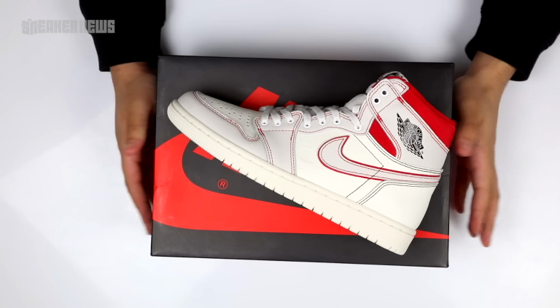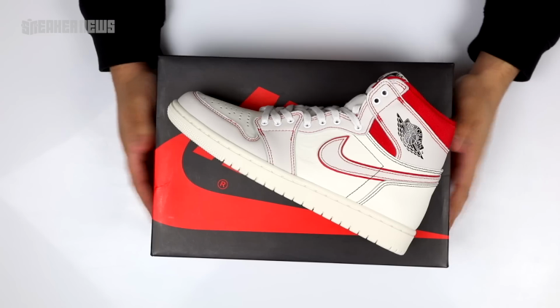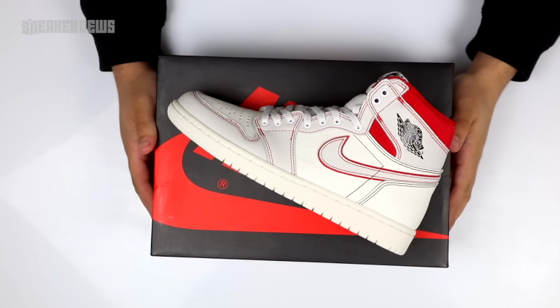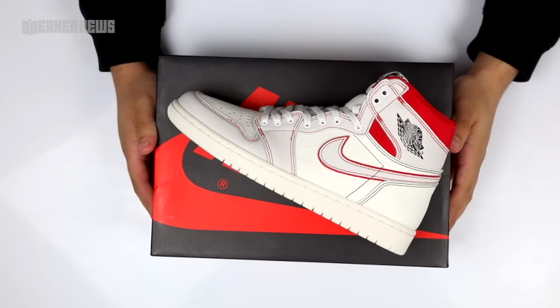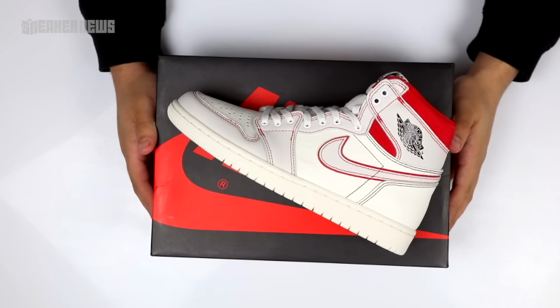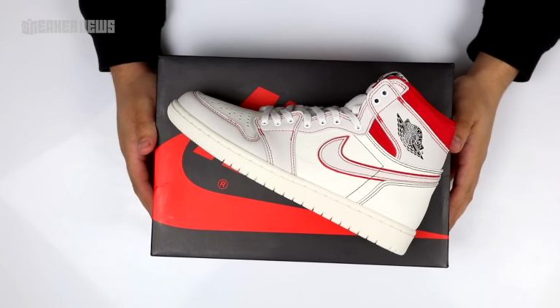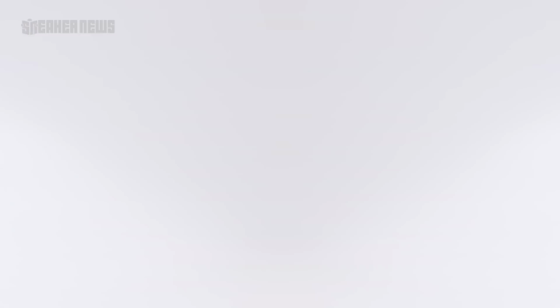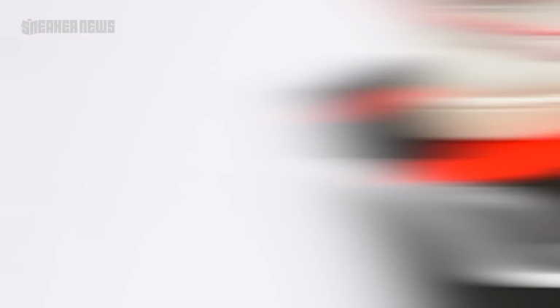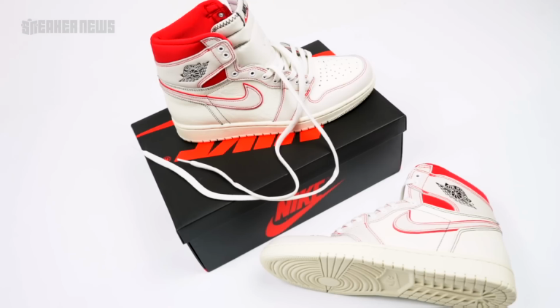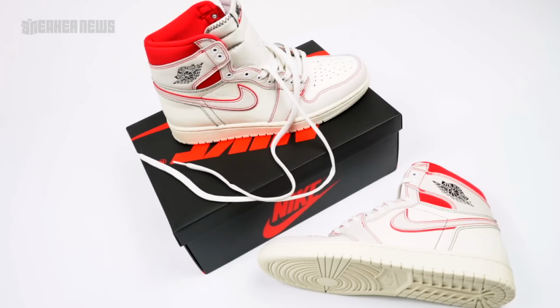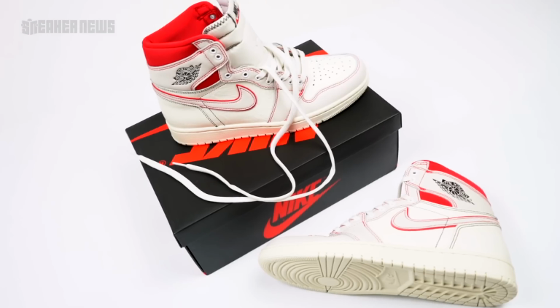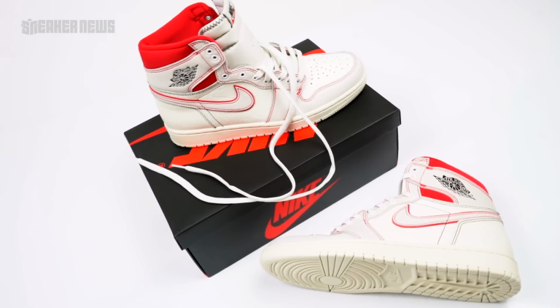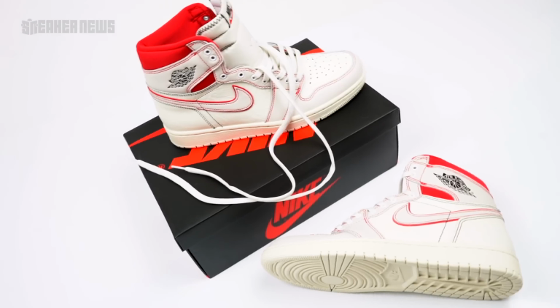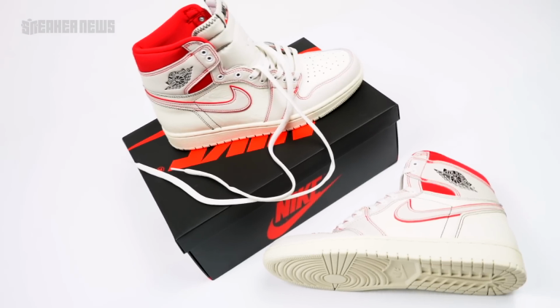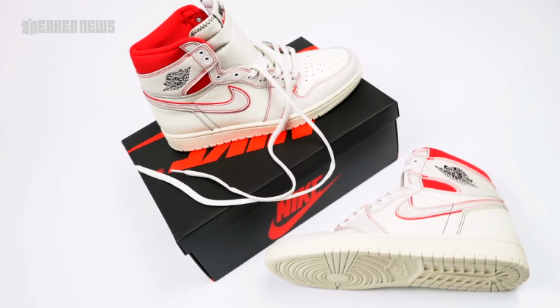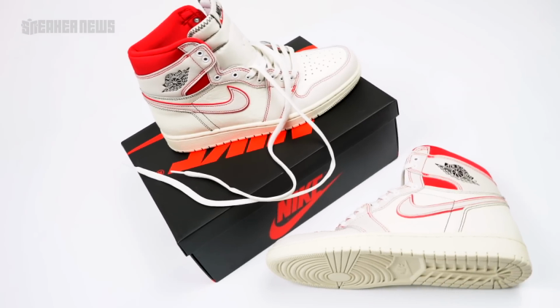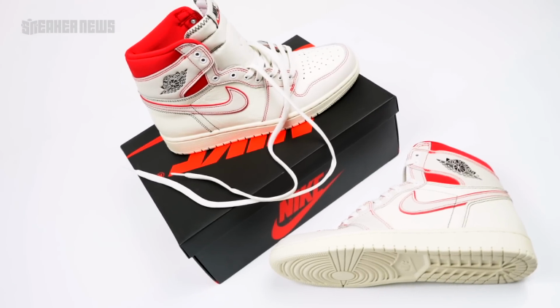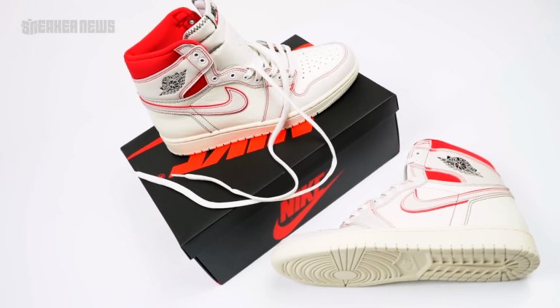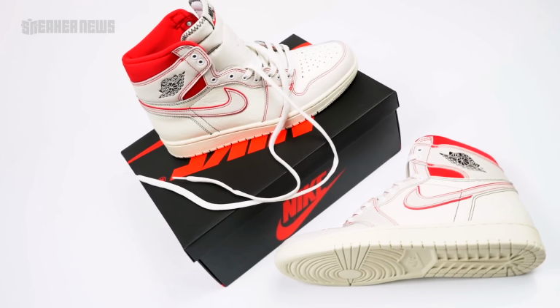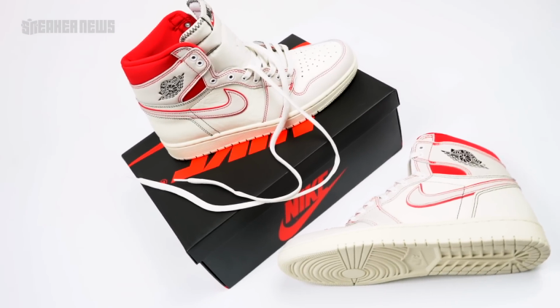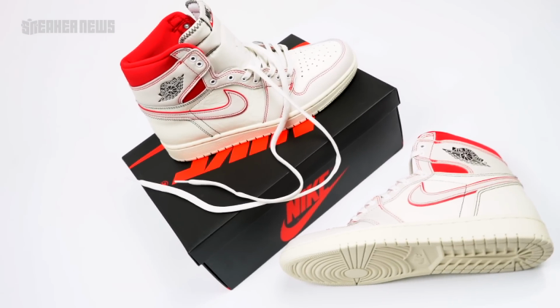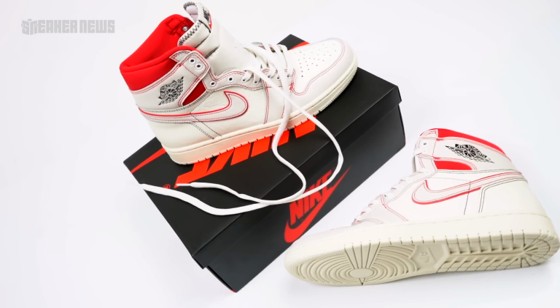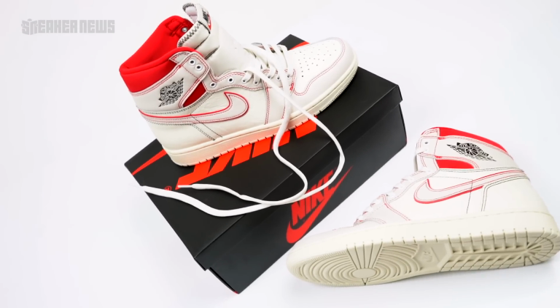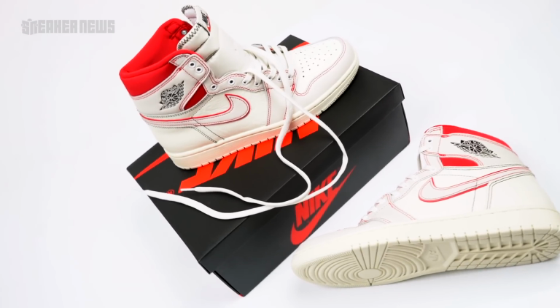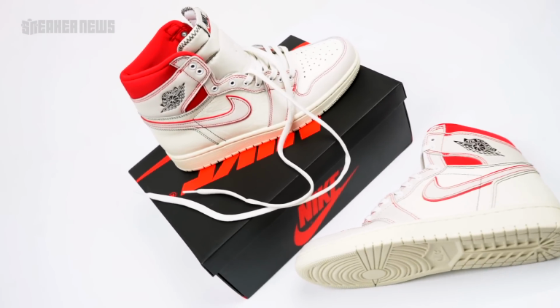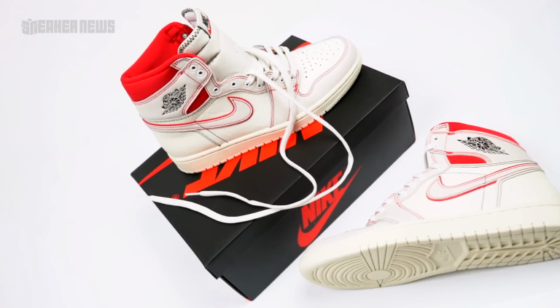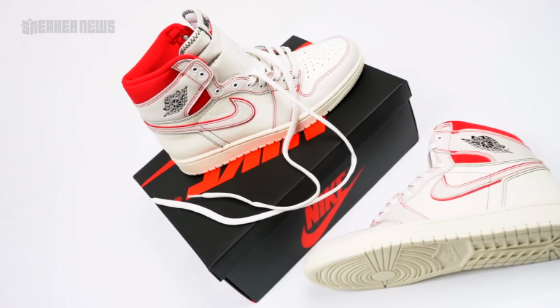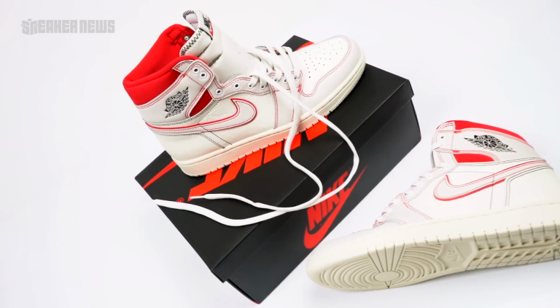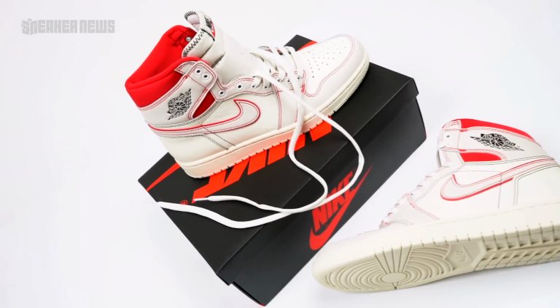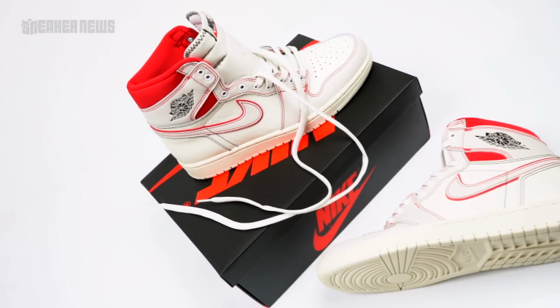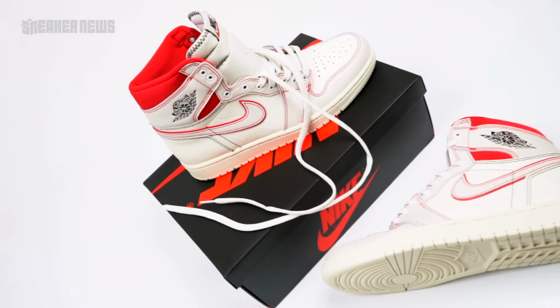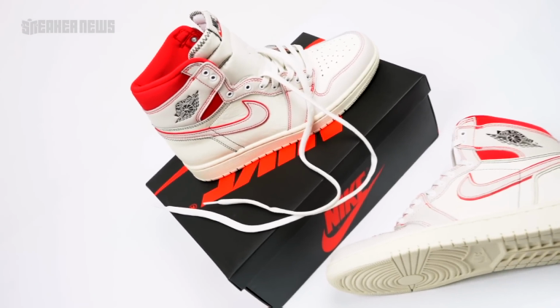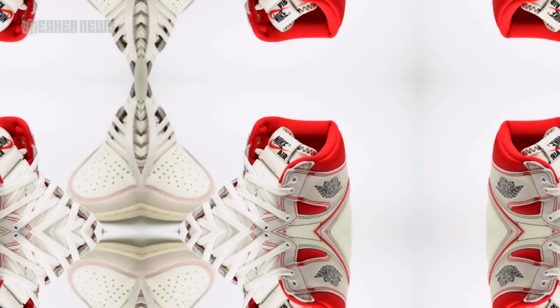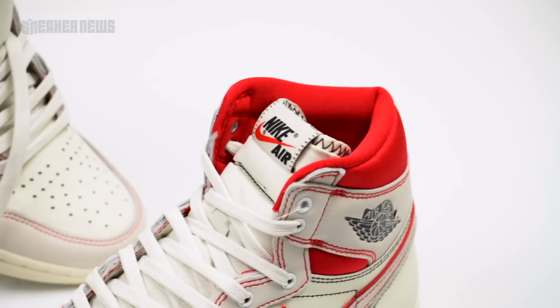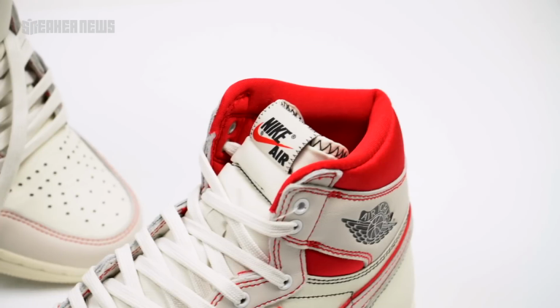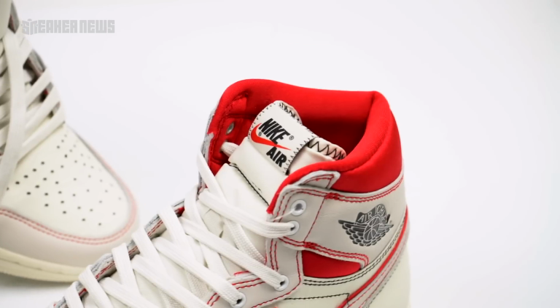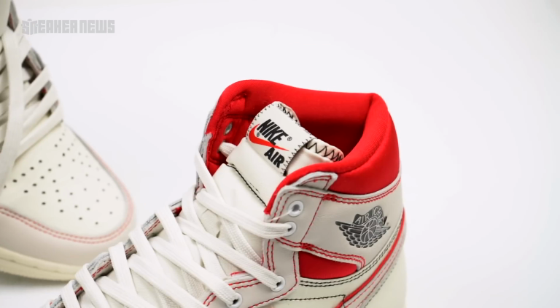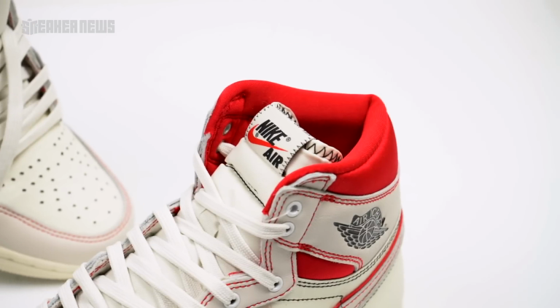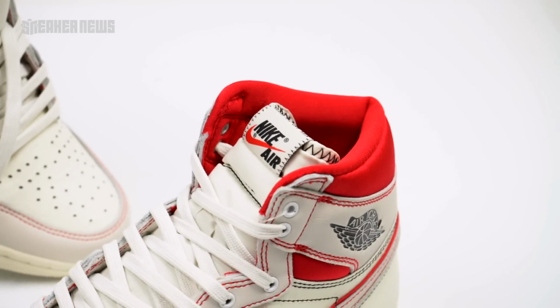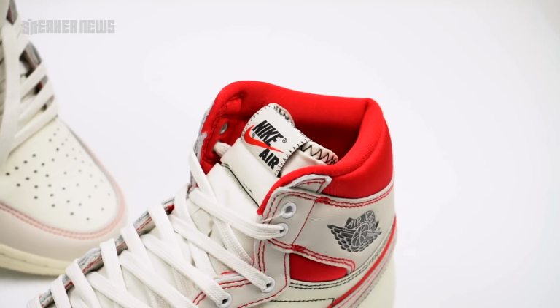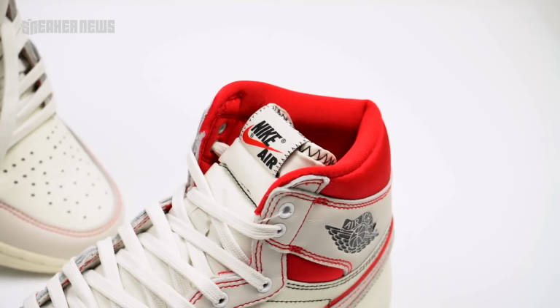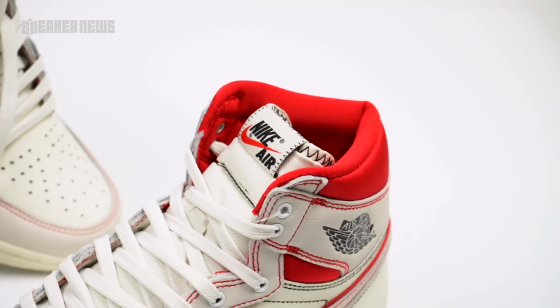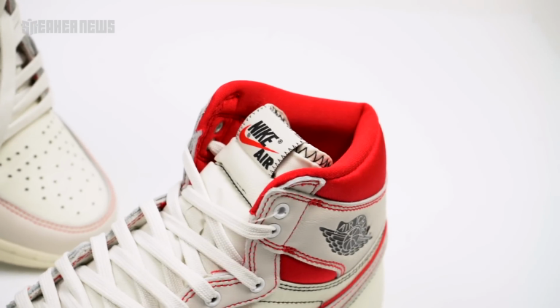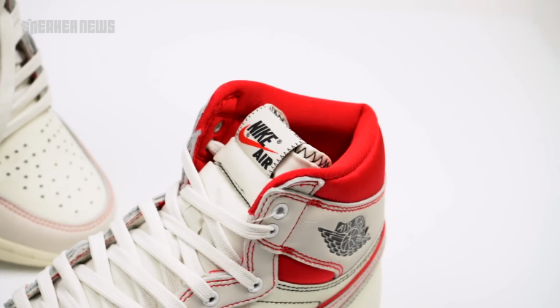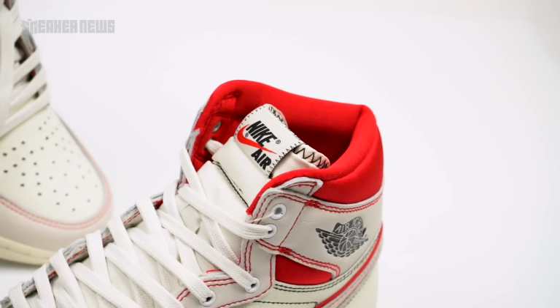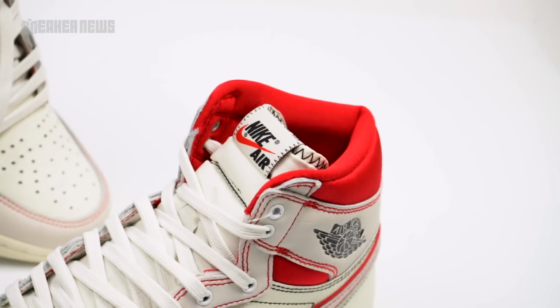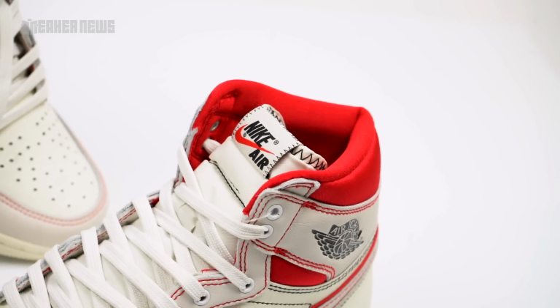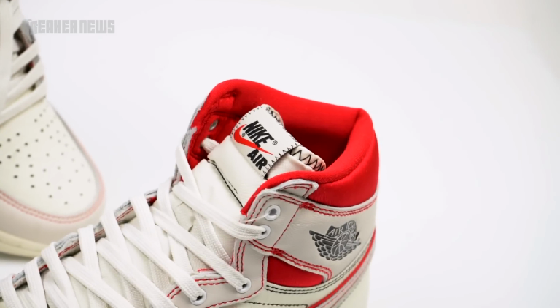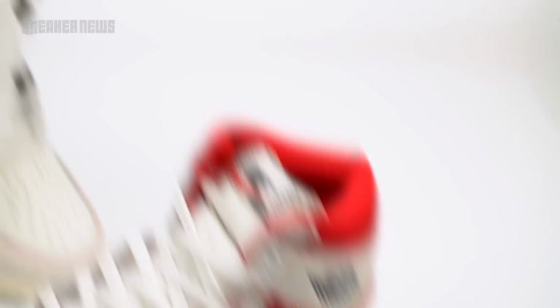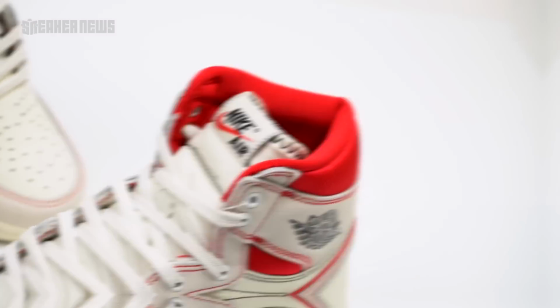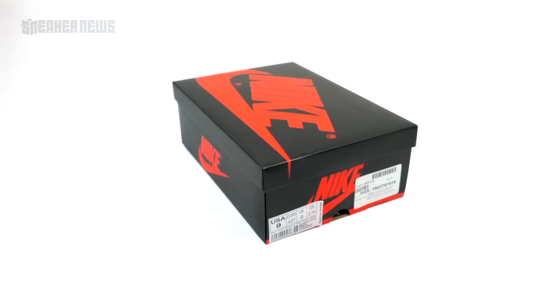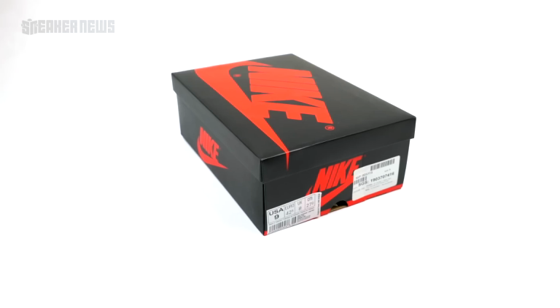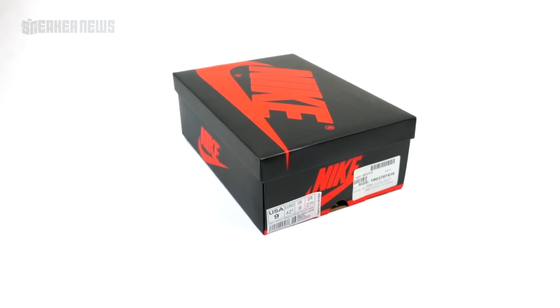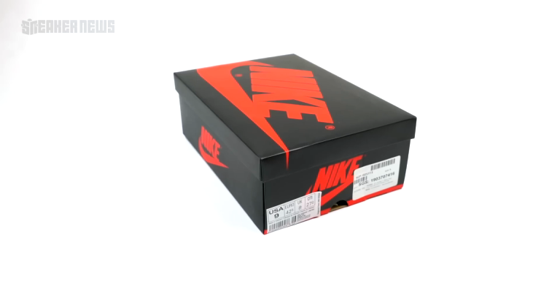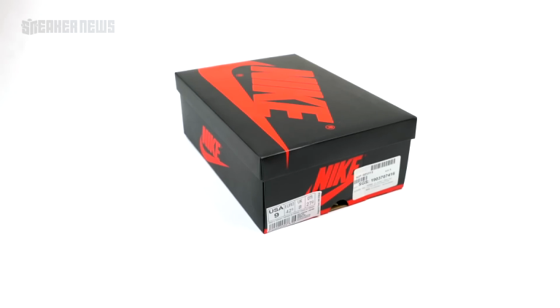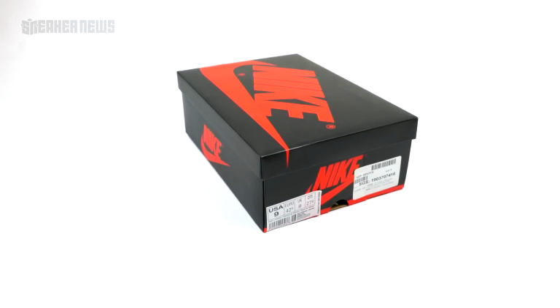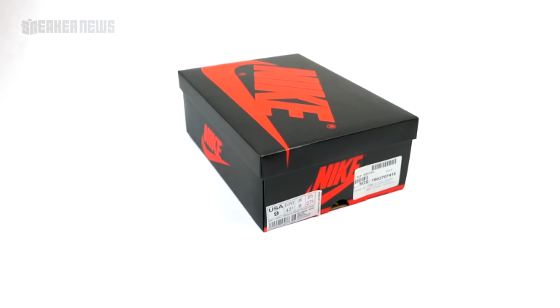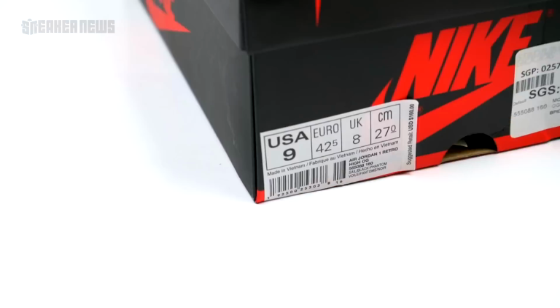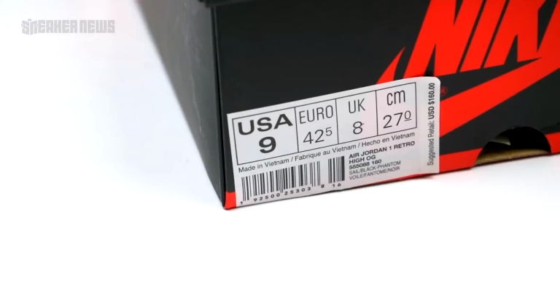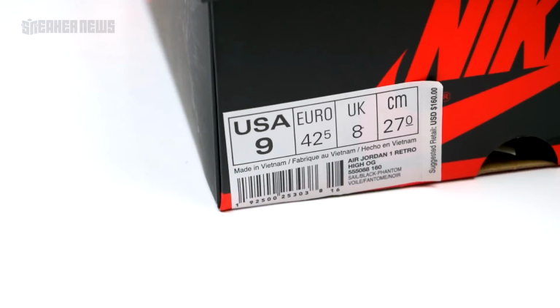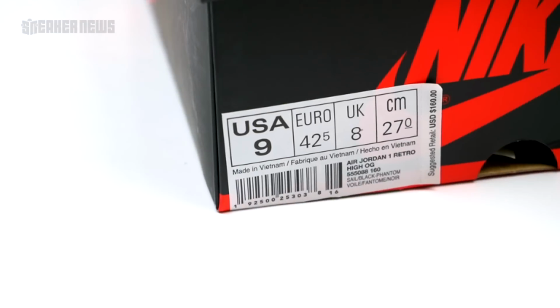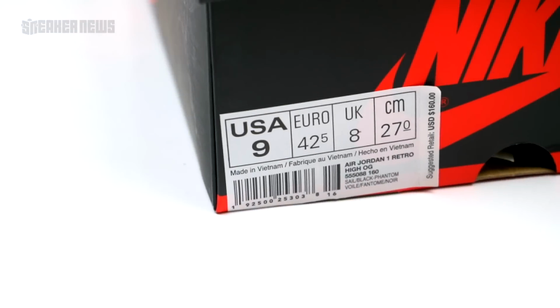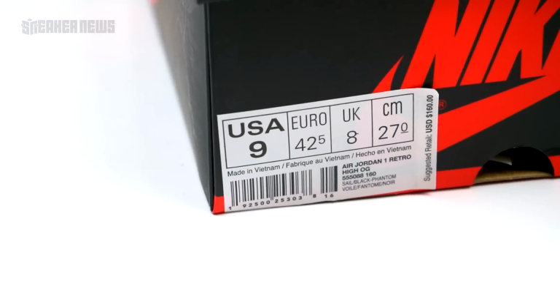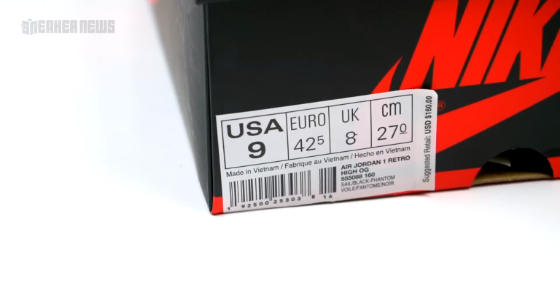What's up guys, back here again with another Air Jordan 1 unboxing in a new Phantom colorway. Let's take a closer look.